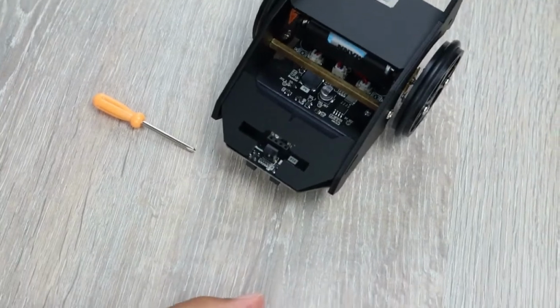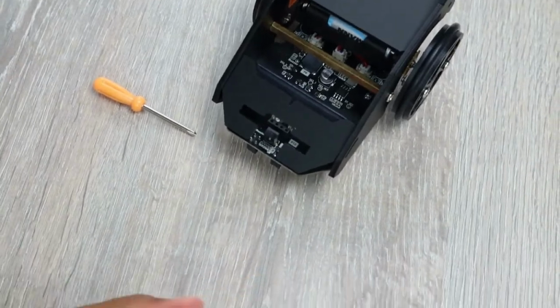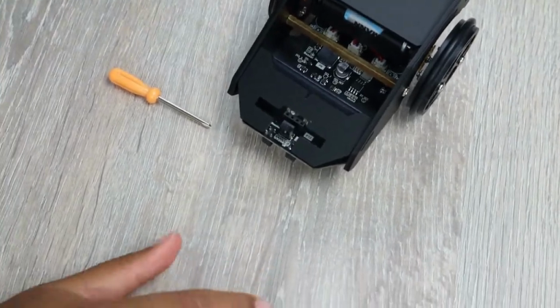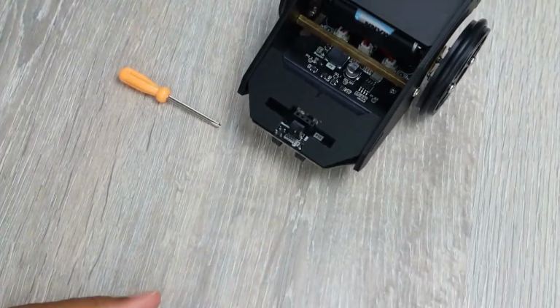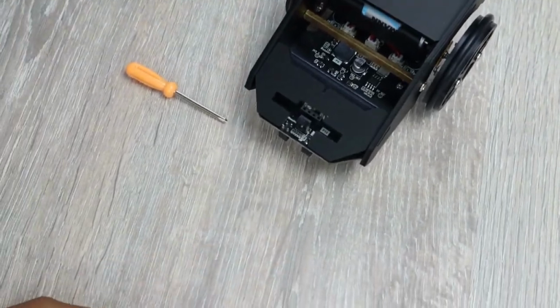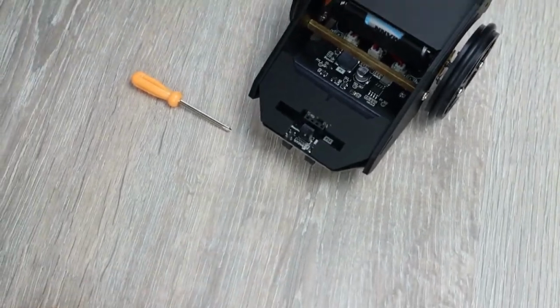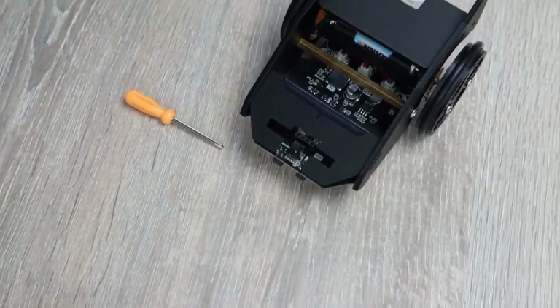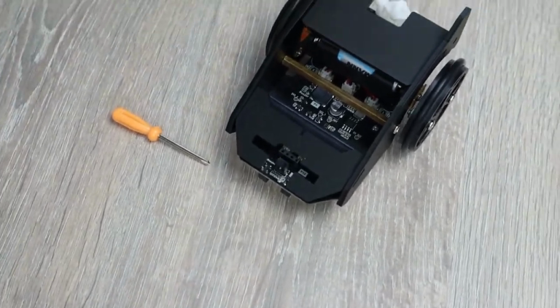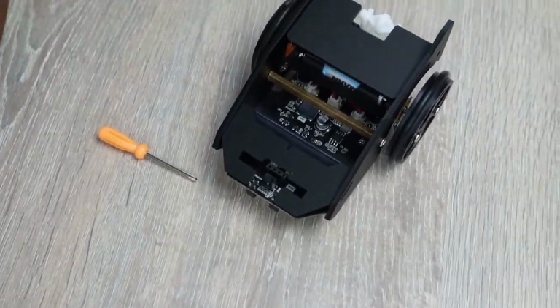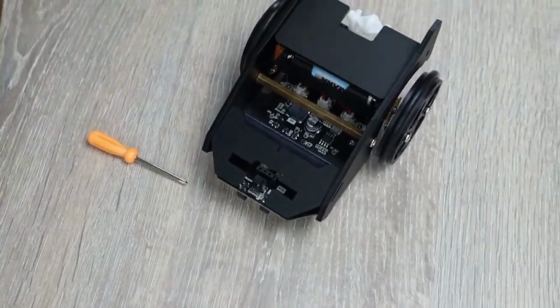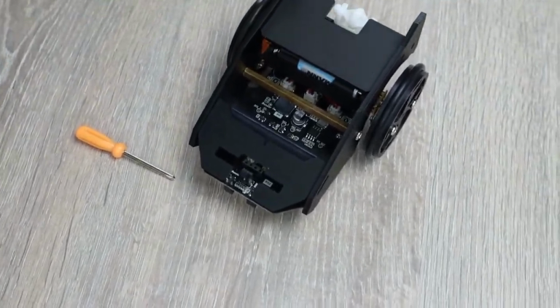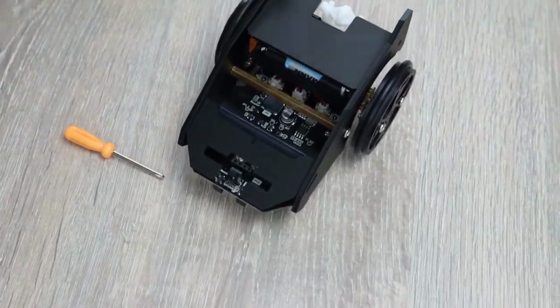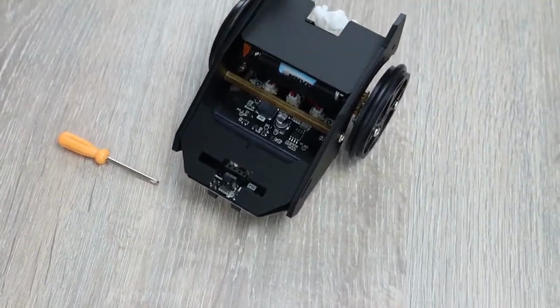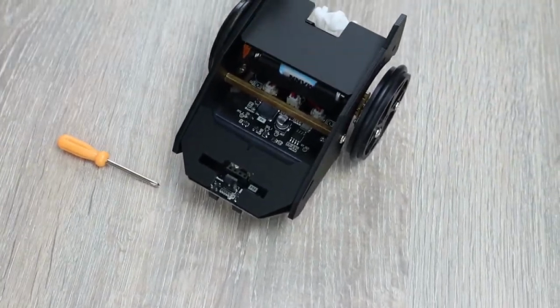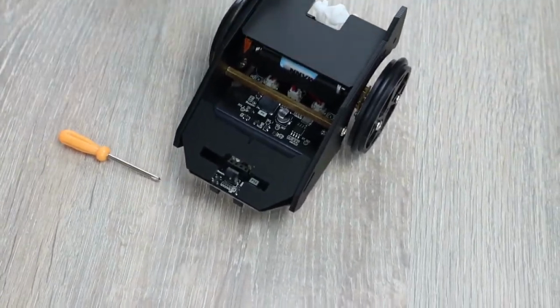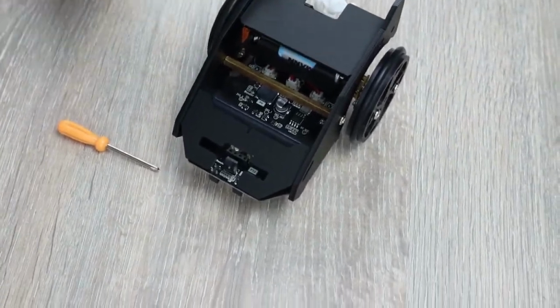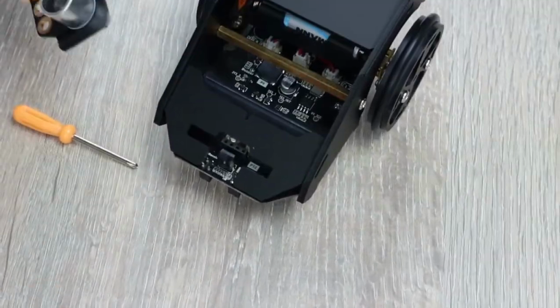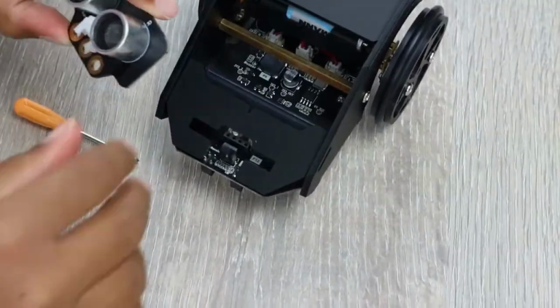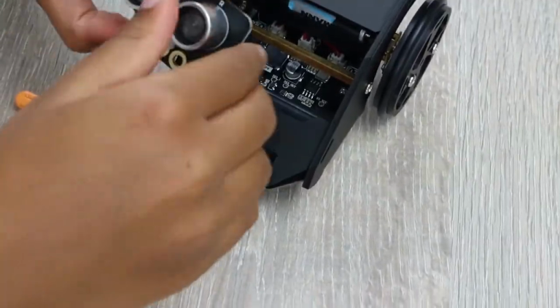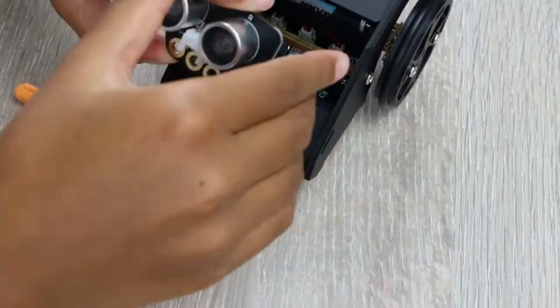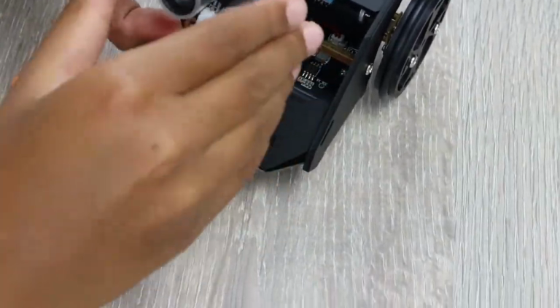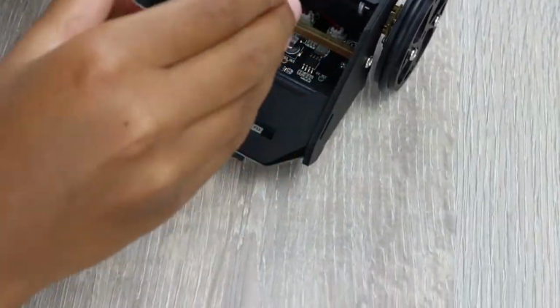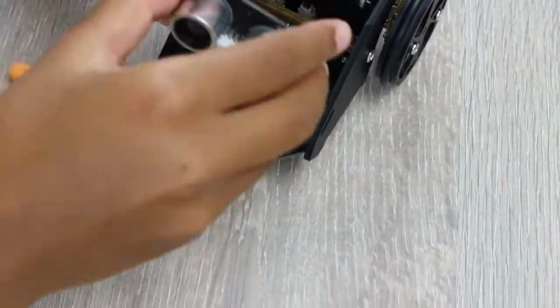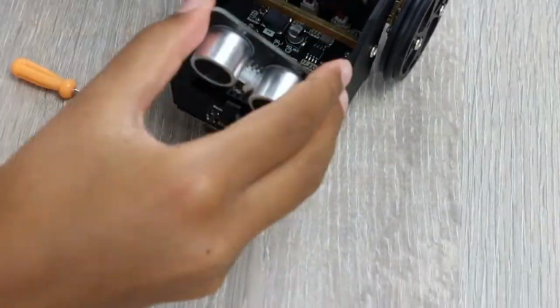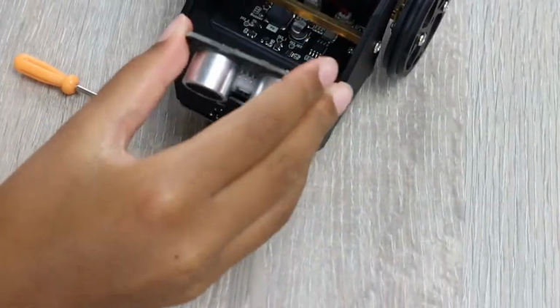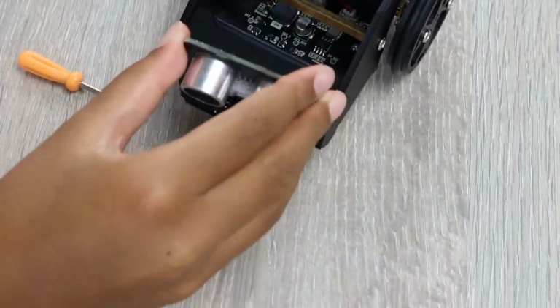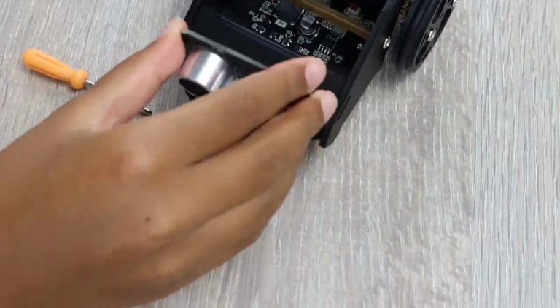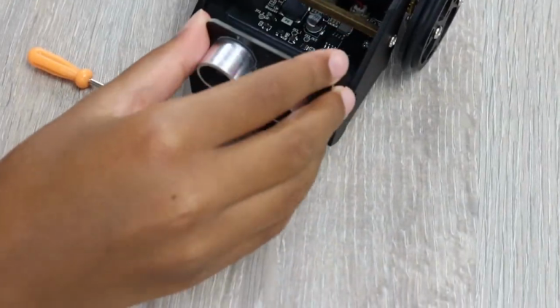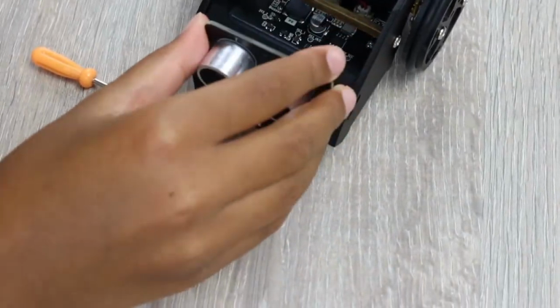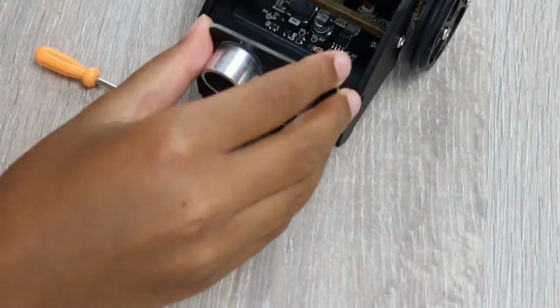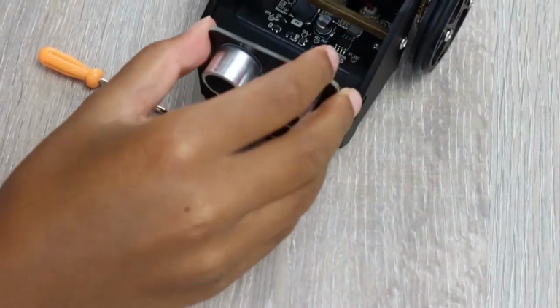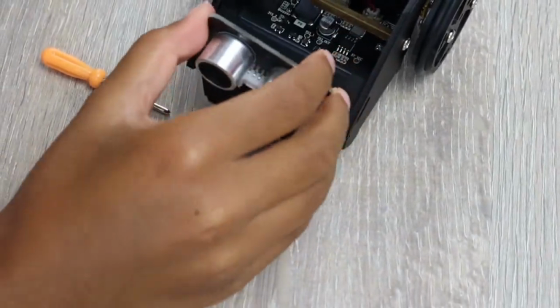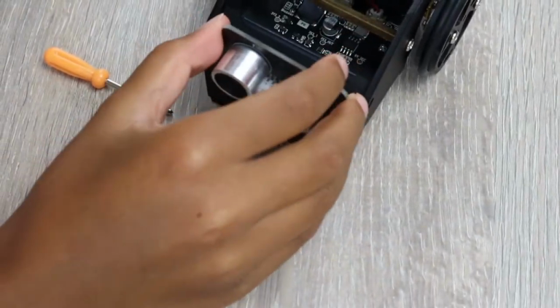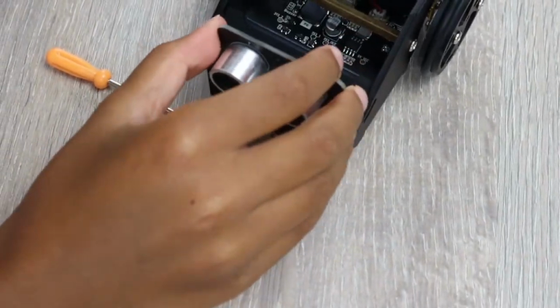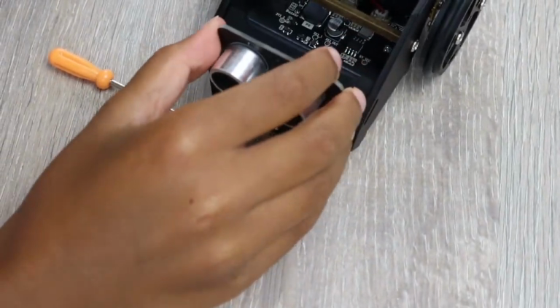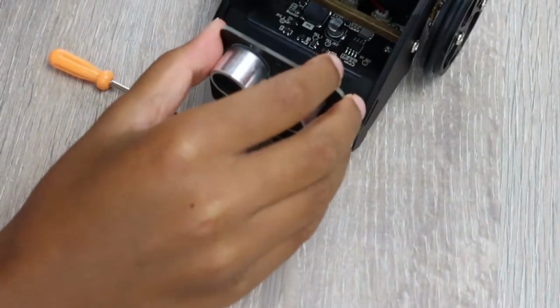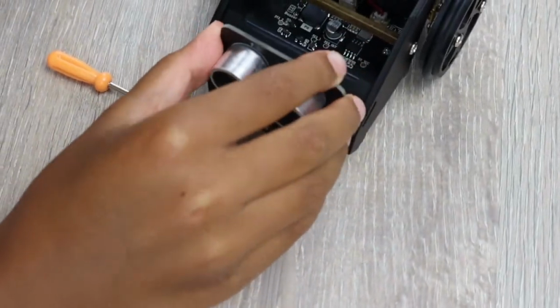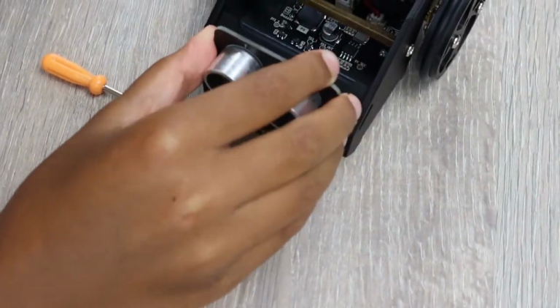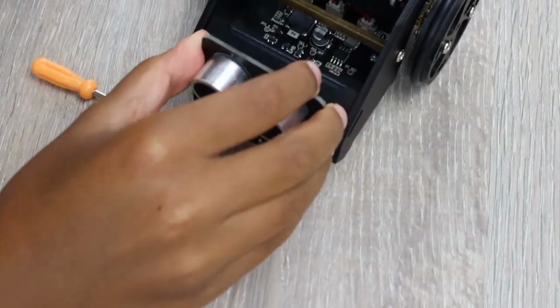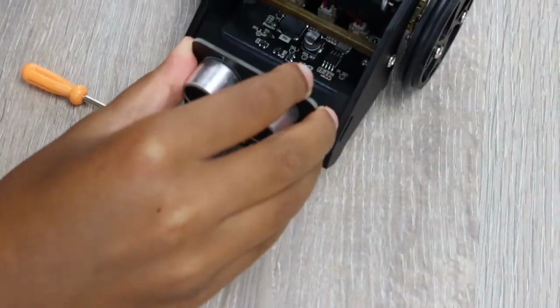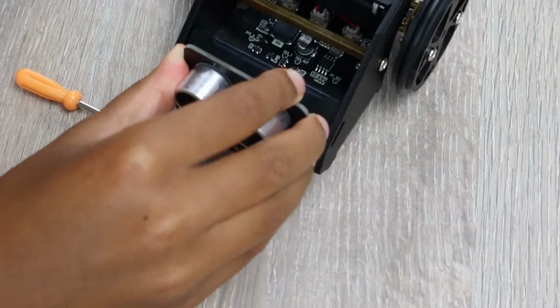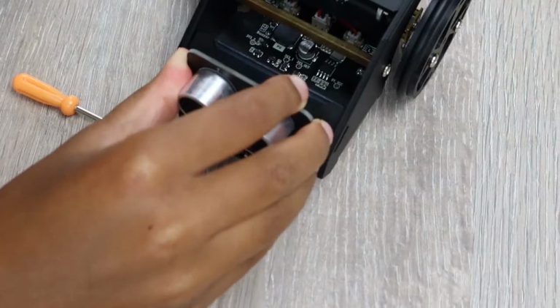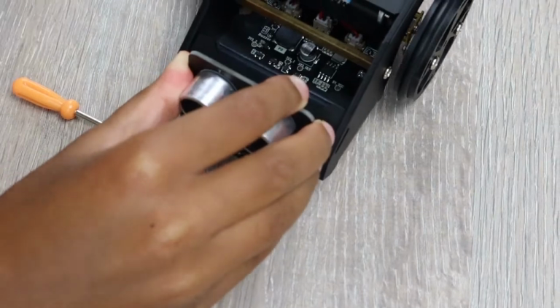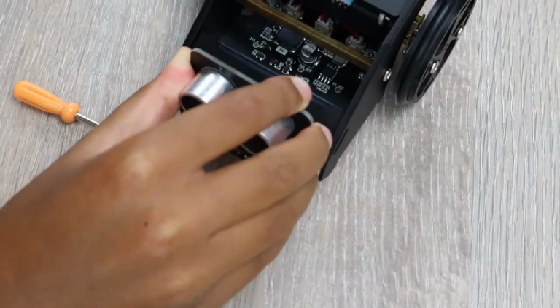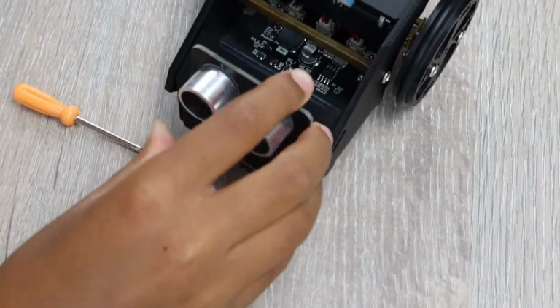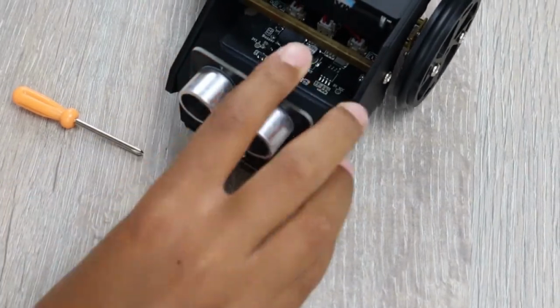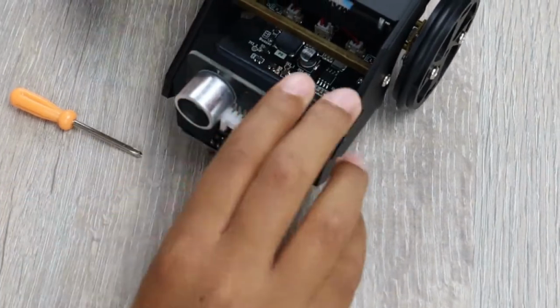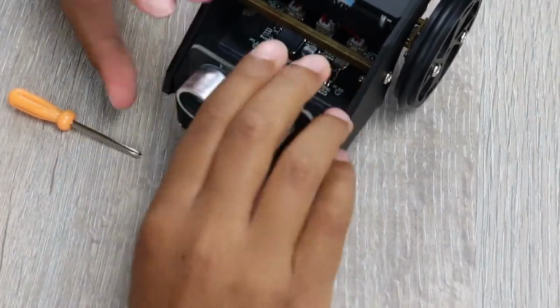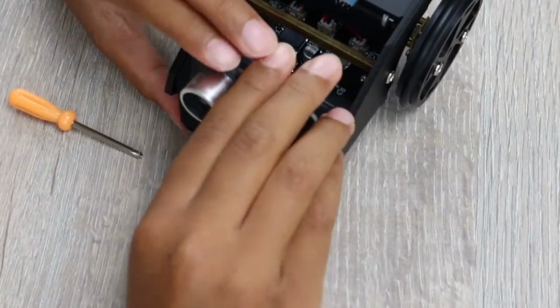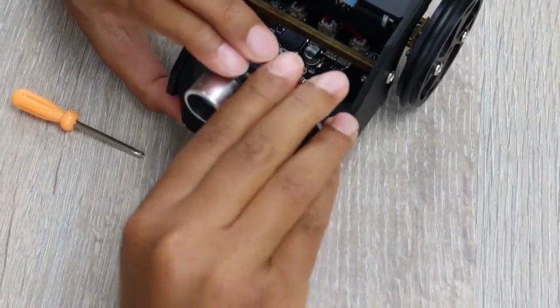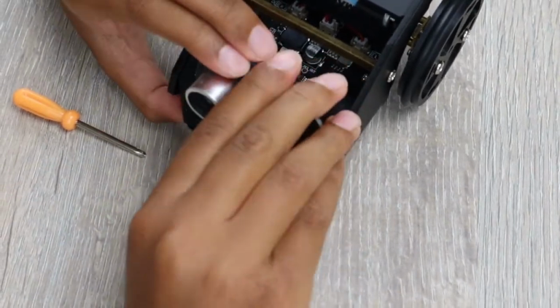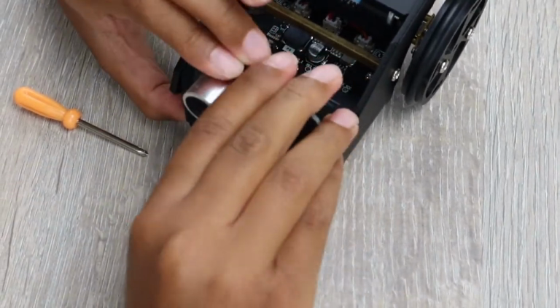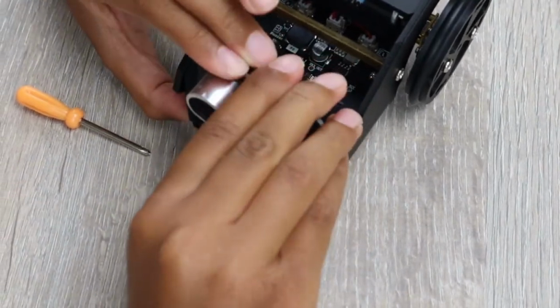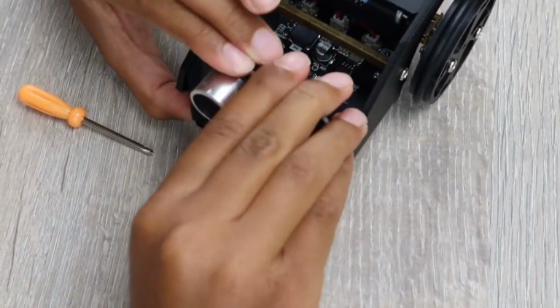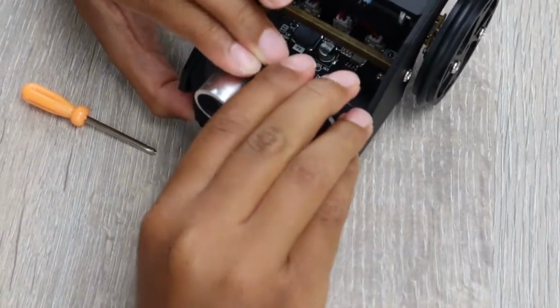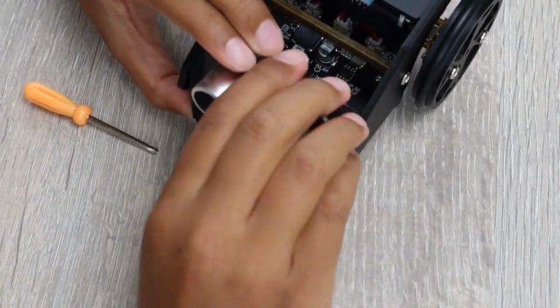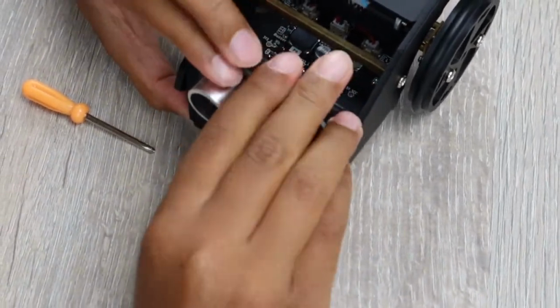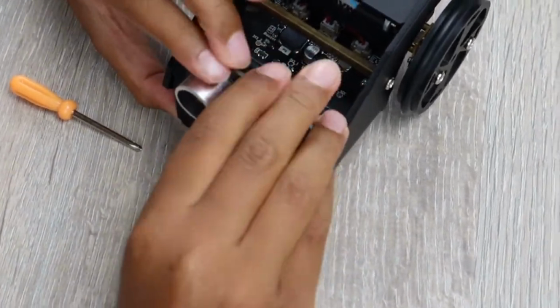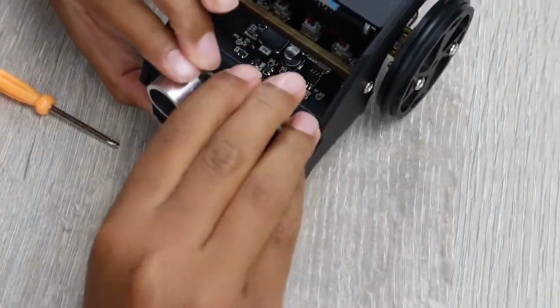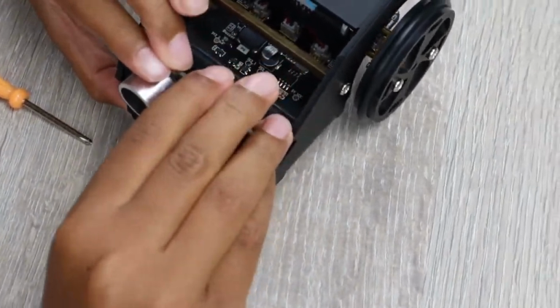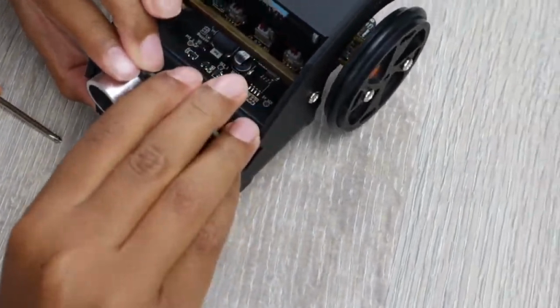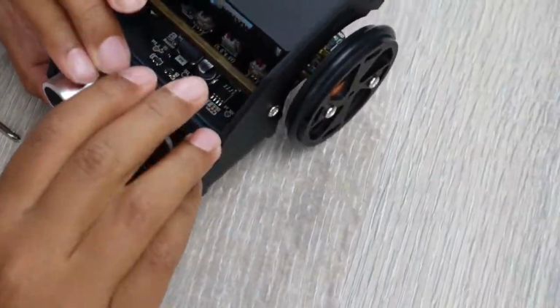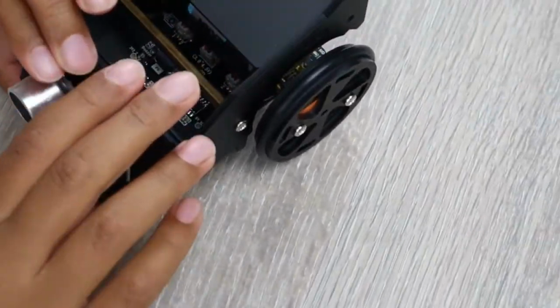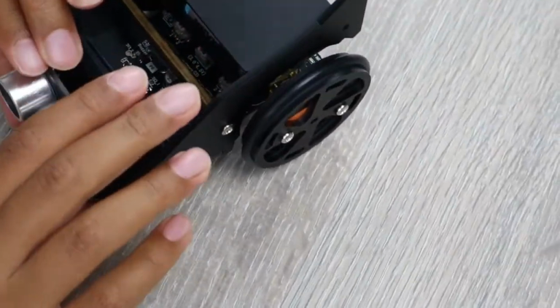If you want, you can also attach the ultrasonic sensor, which as mentioned before will prevent your car from crashing into objects.